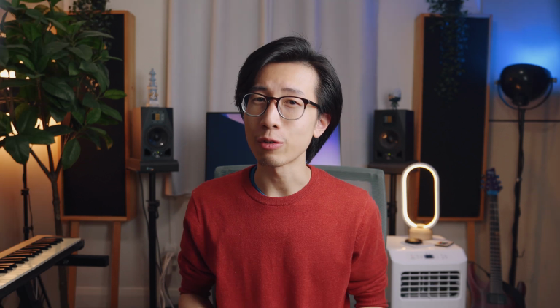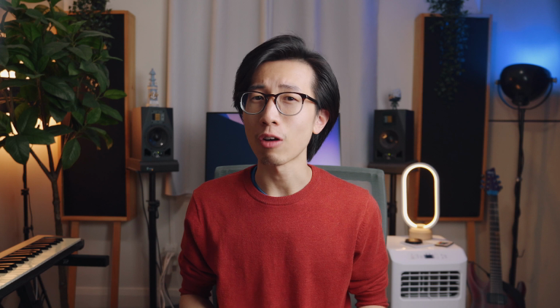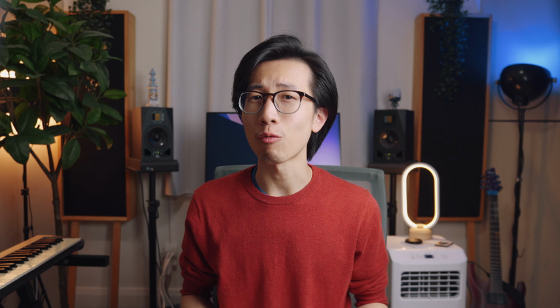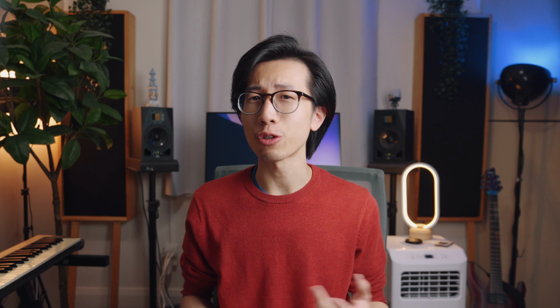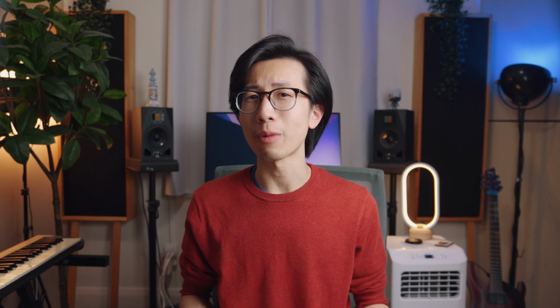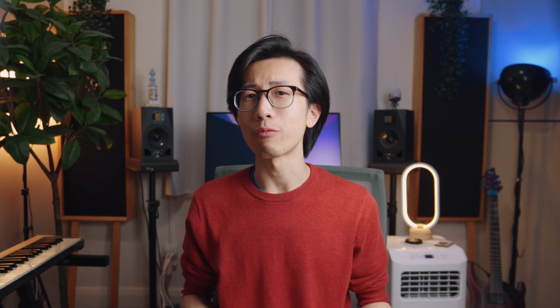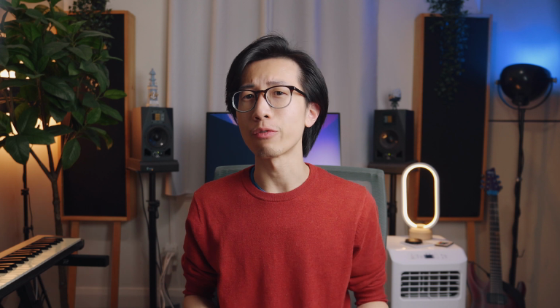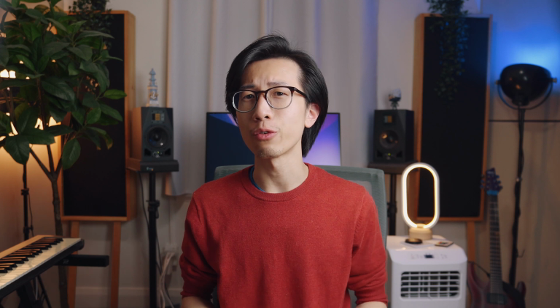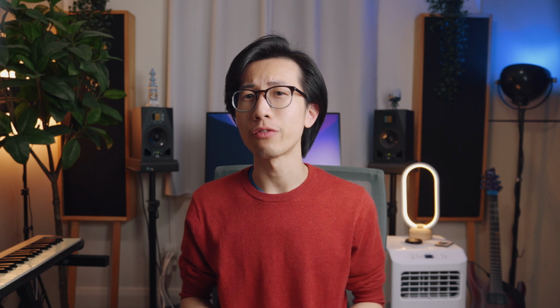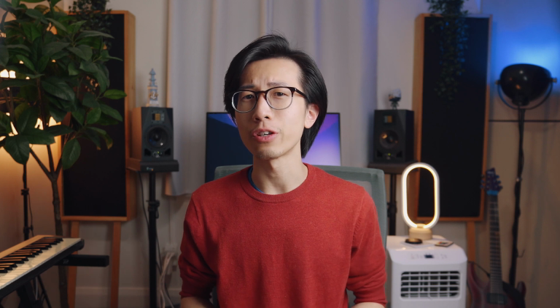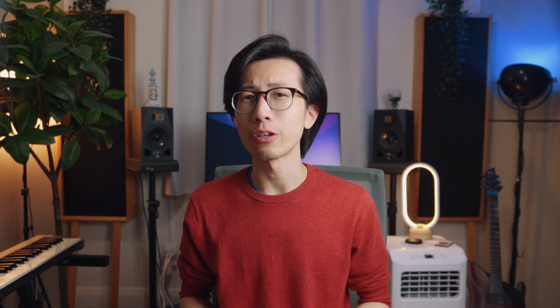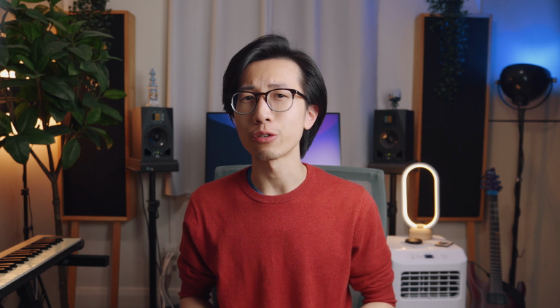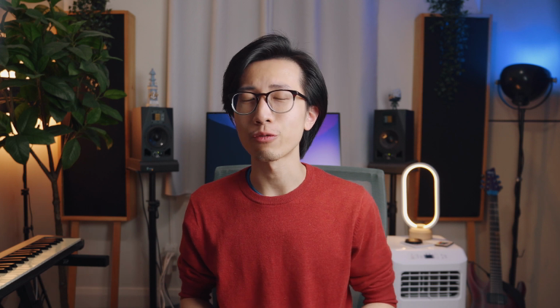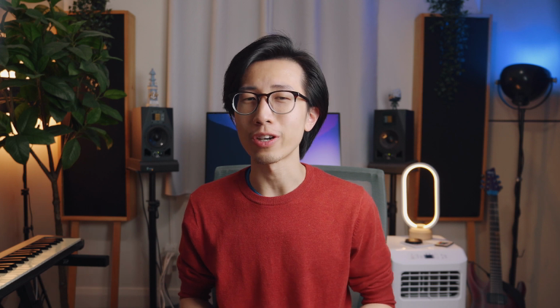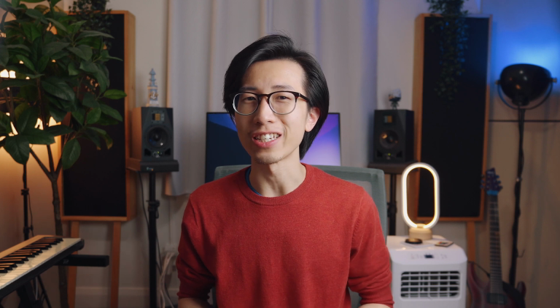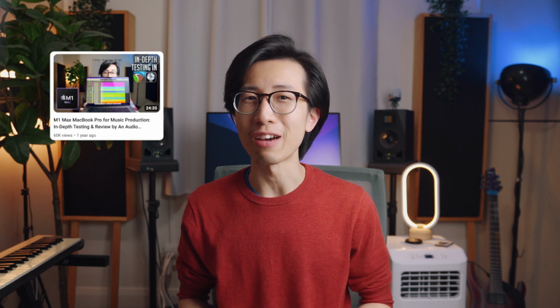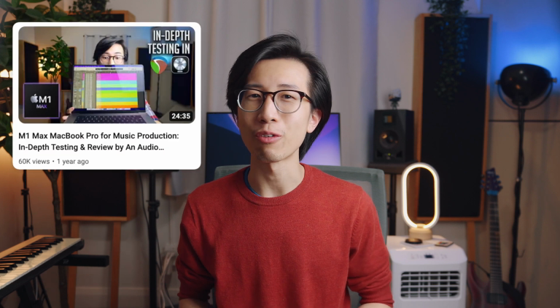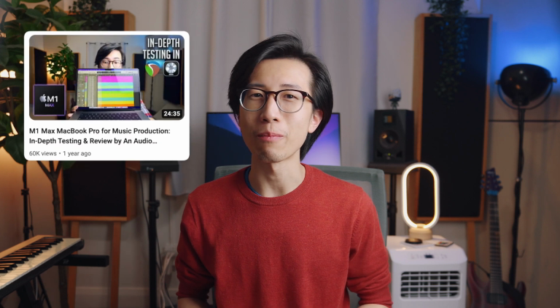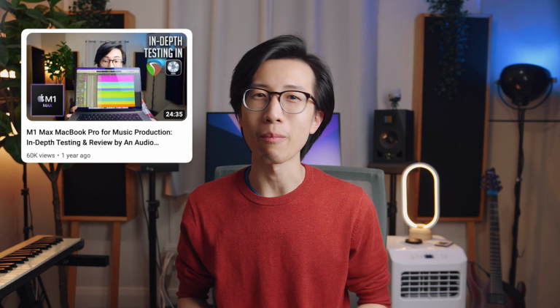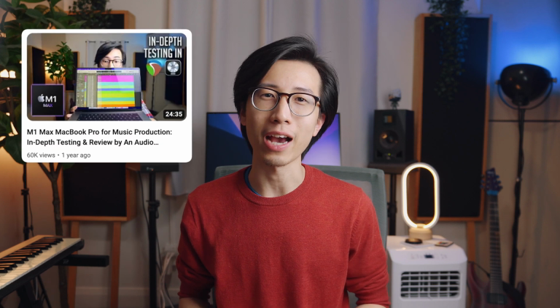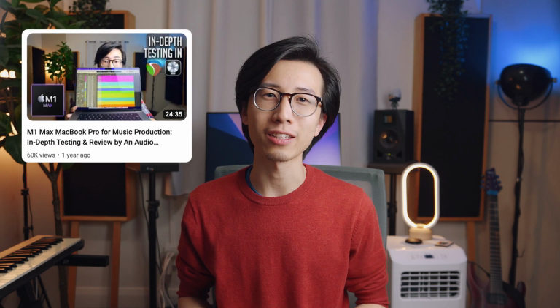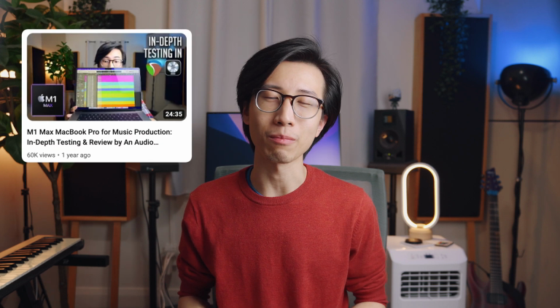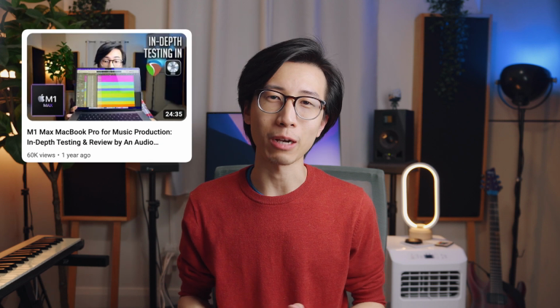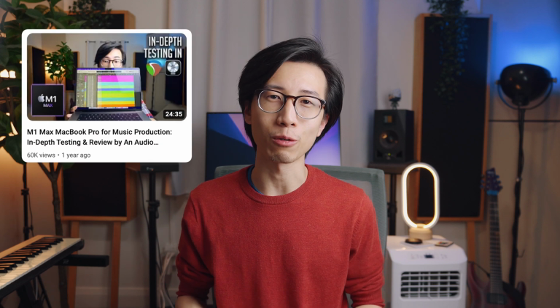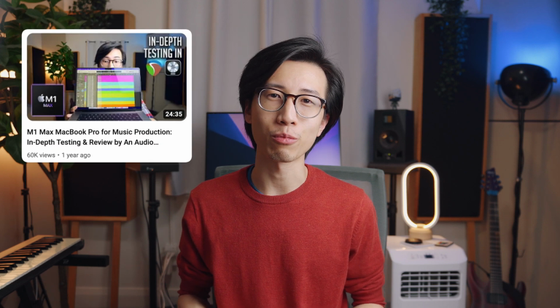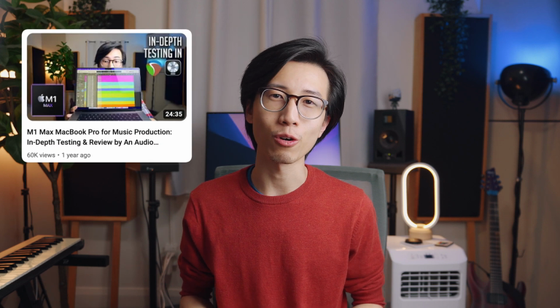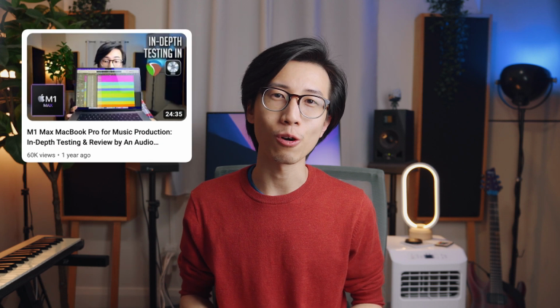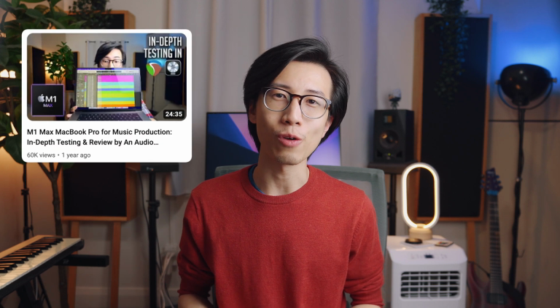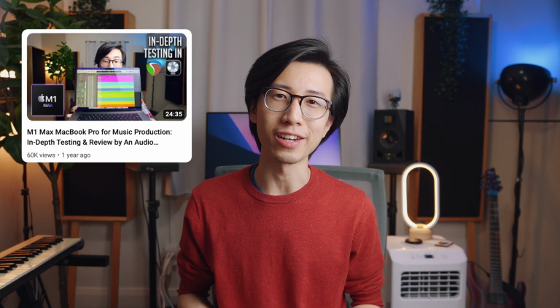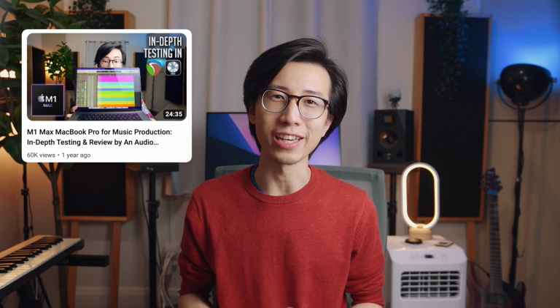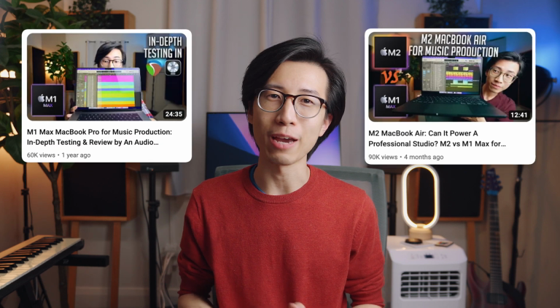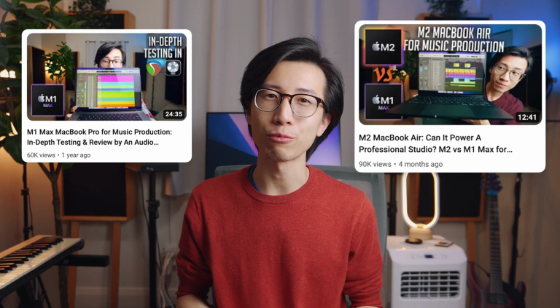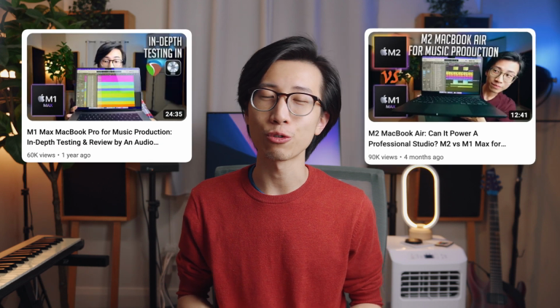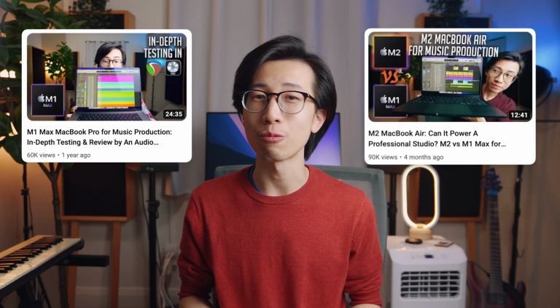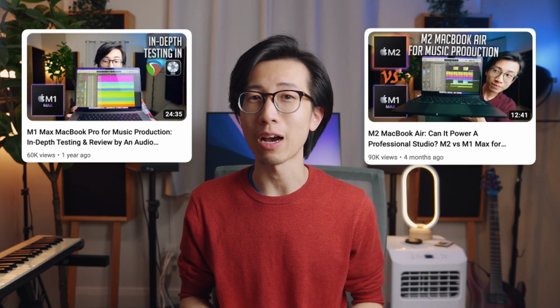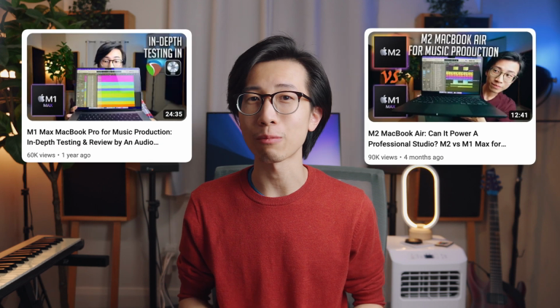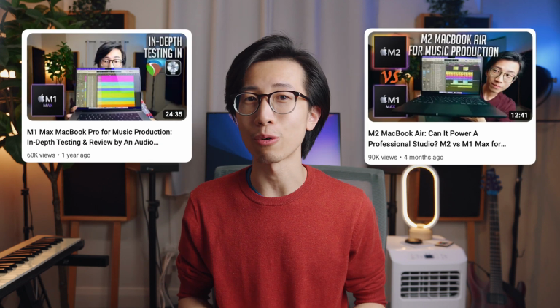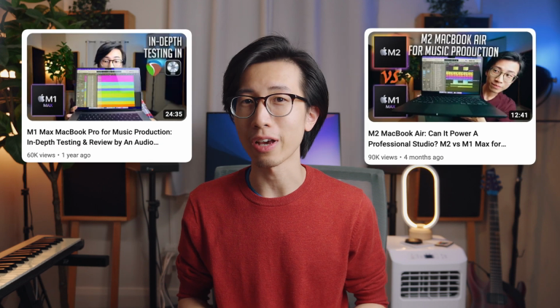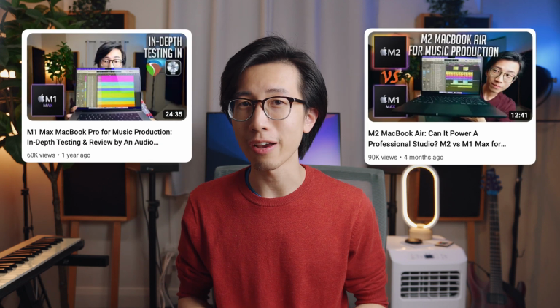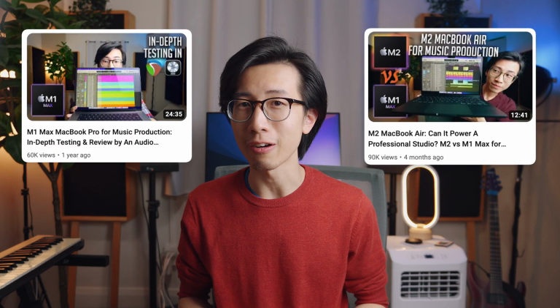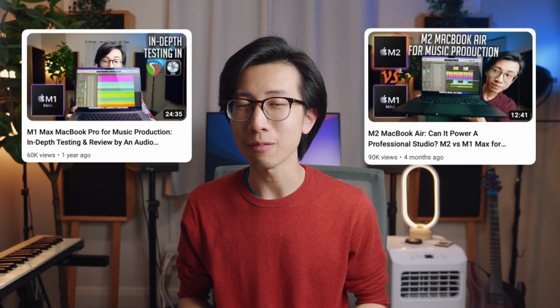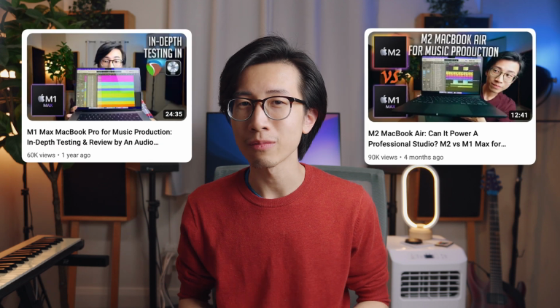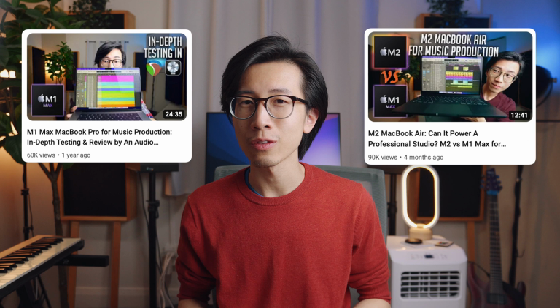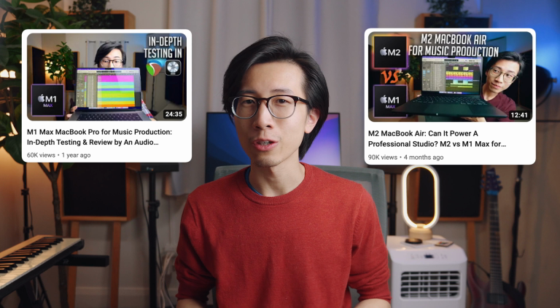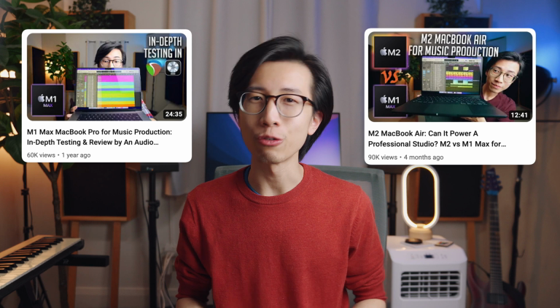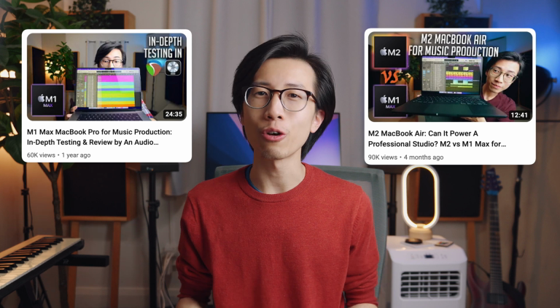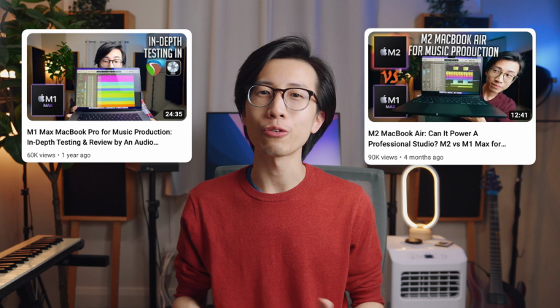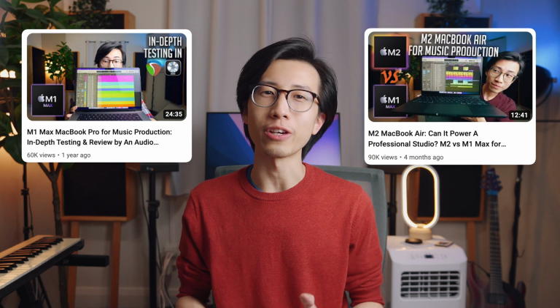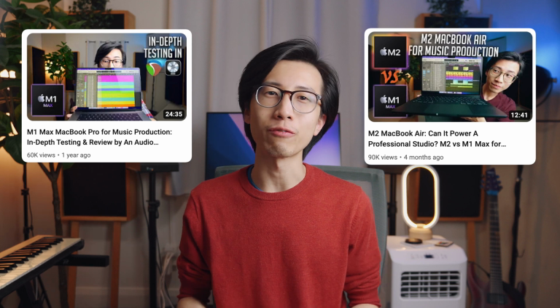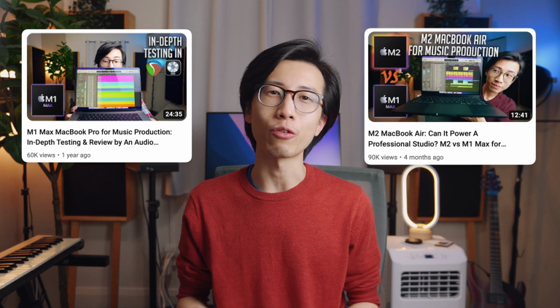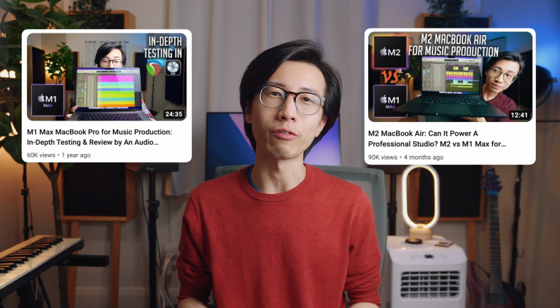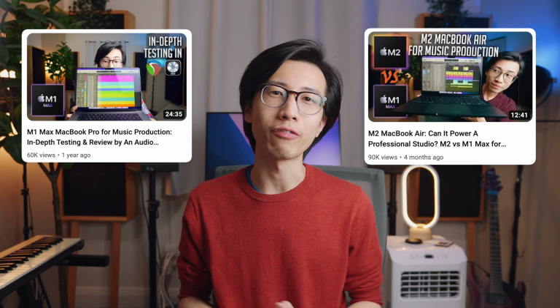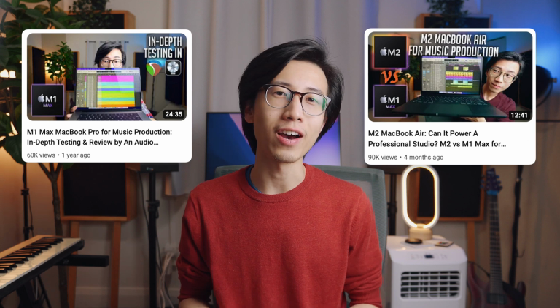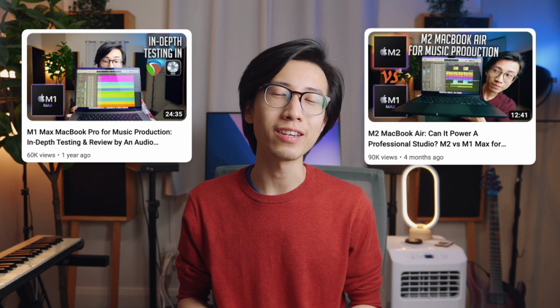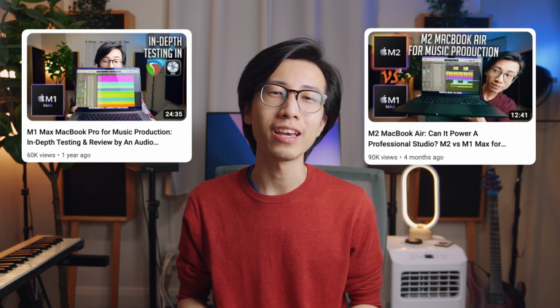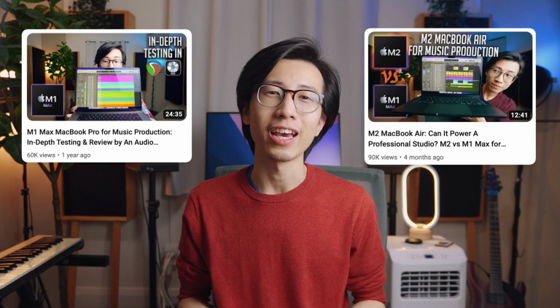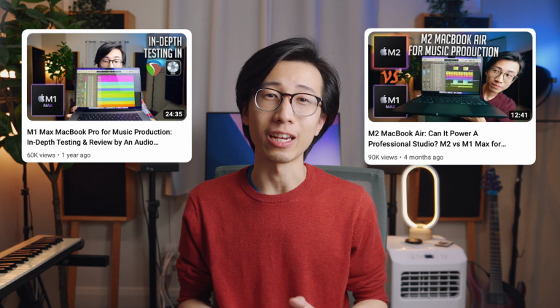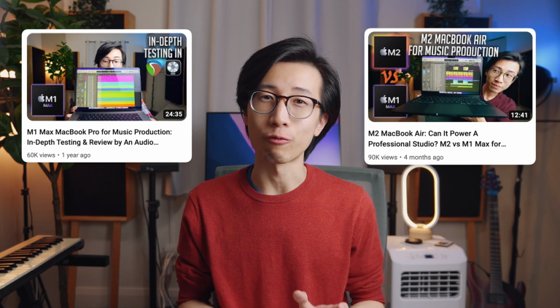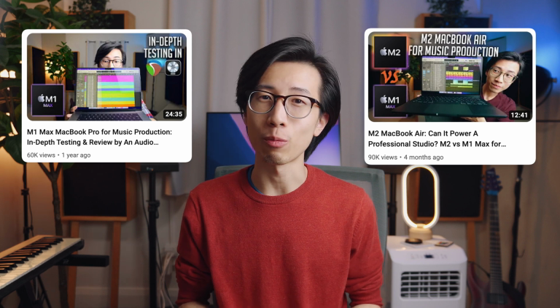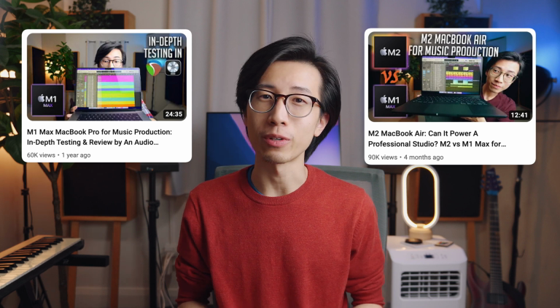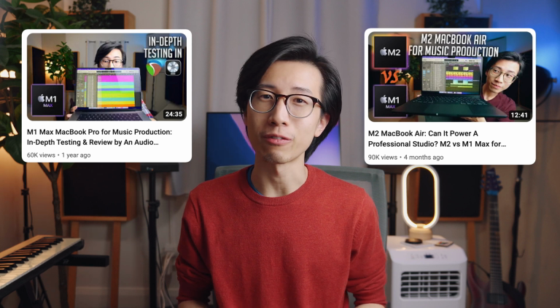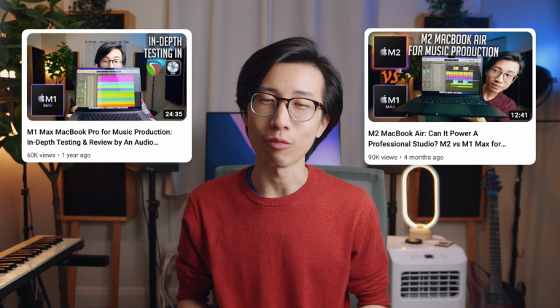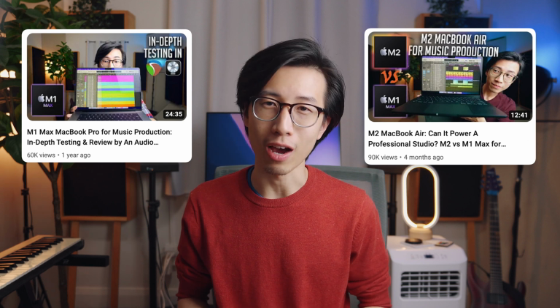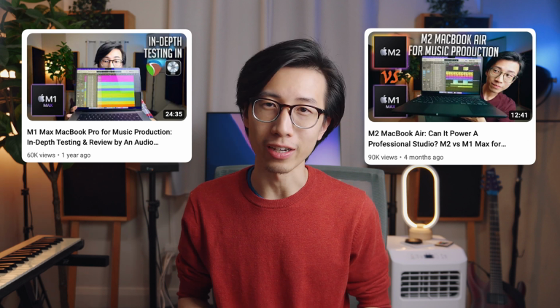If you have watched my review videos for the M1 Max MacBook Pro and the M2 MacBook Air, you know you're in for a fun and informative ride.